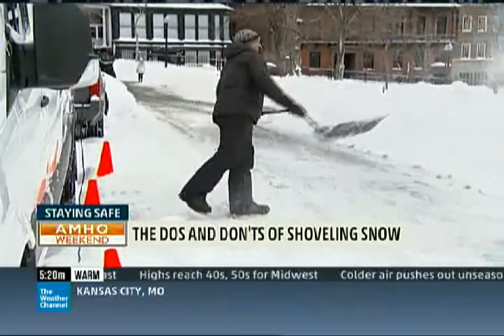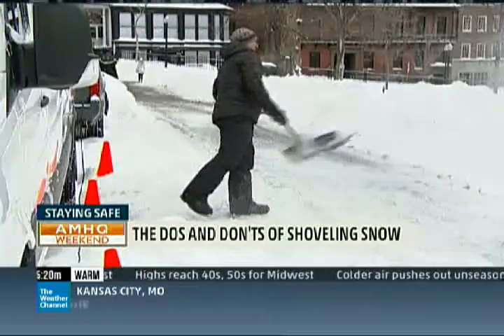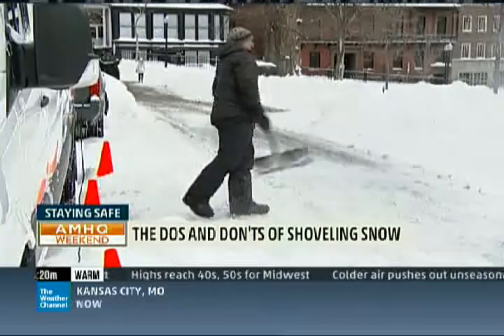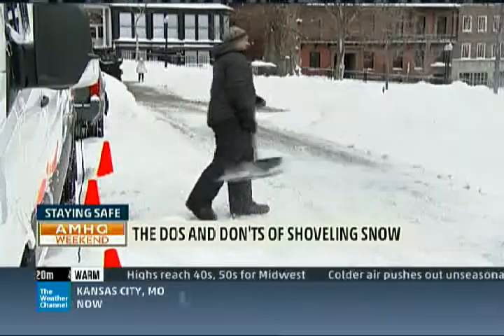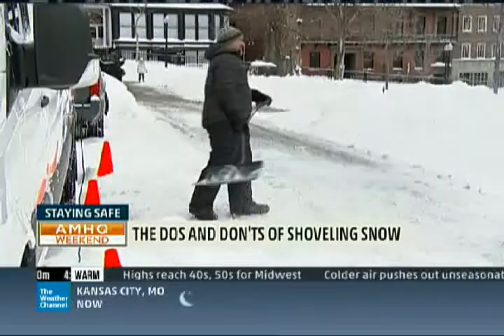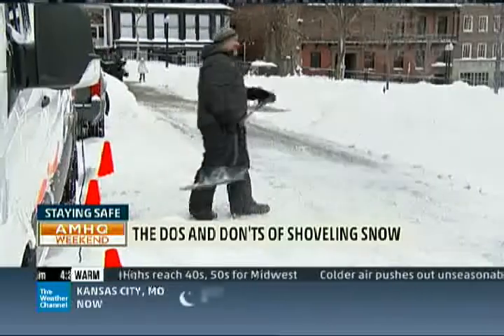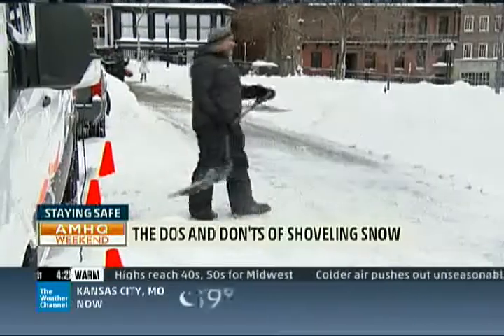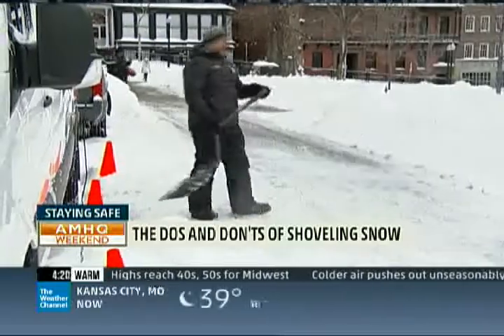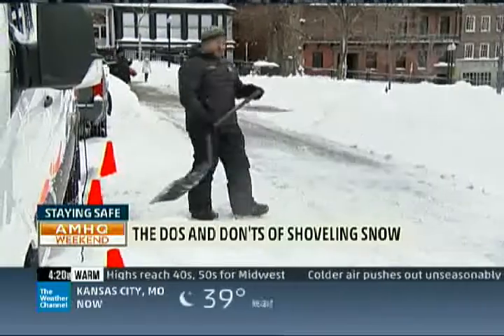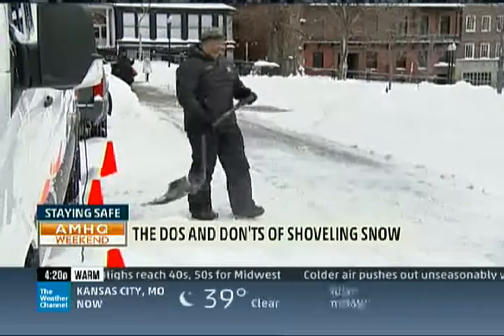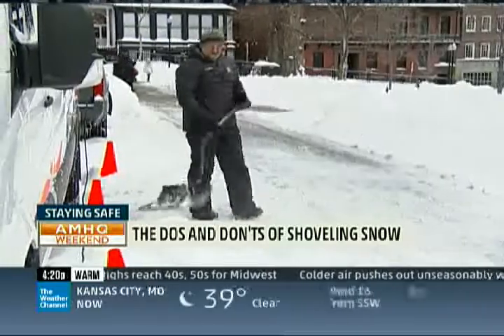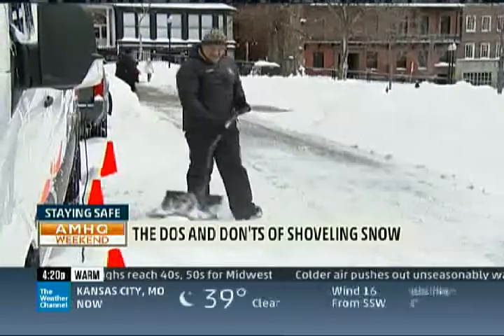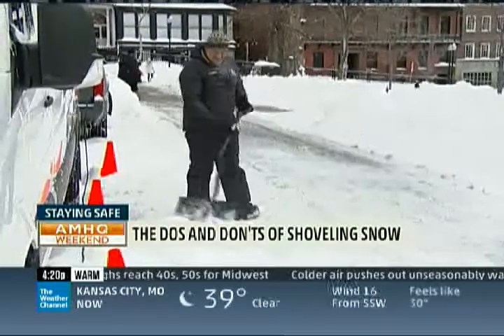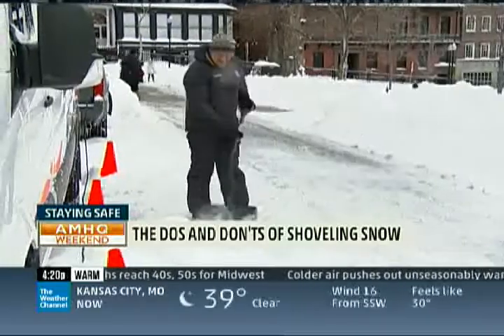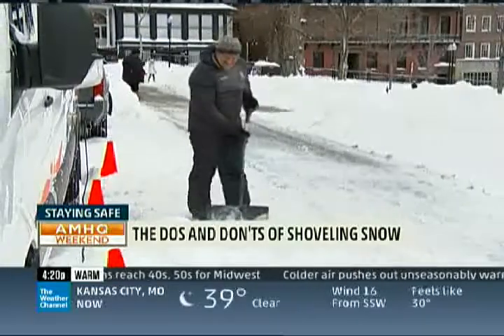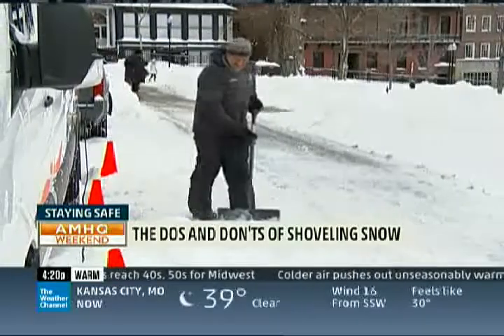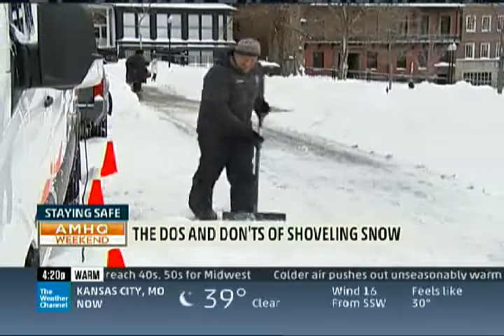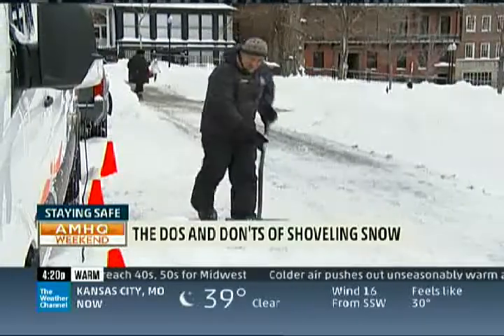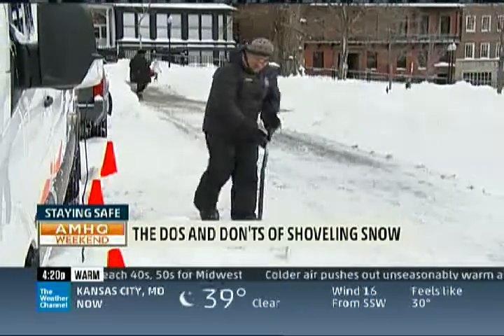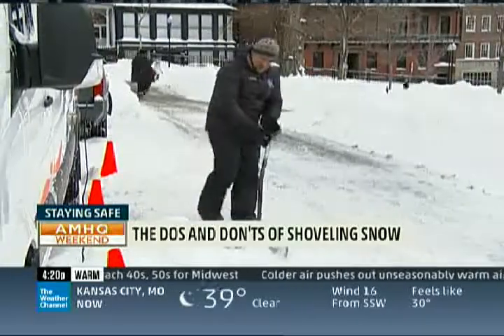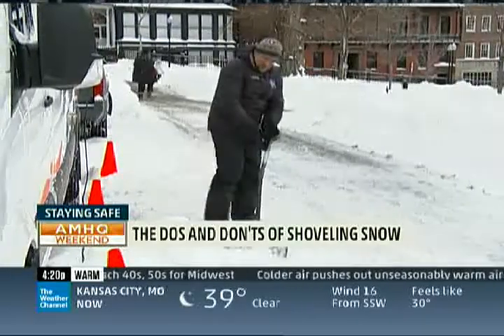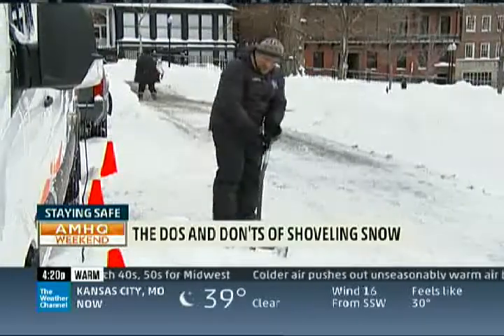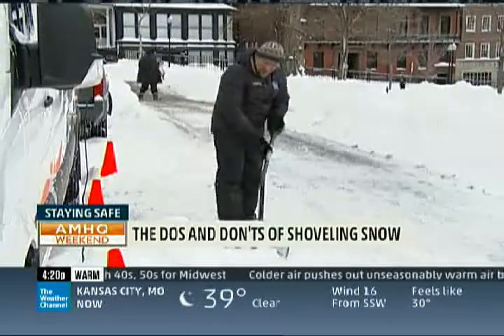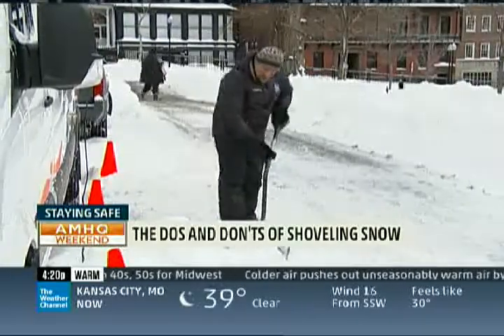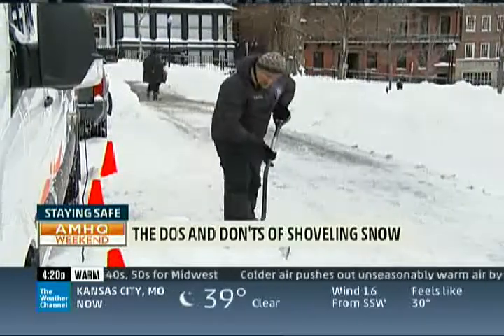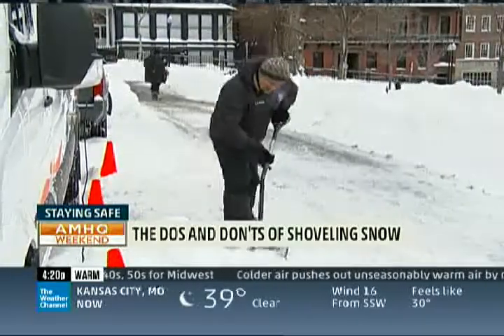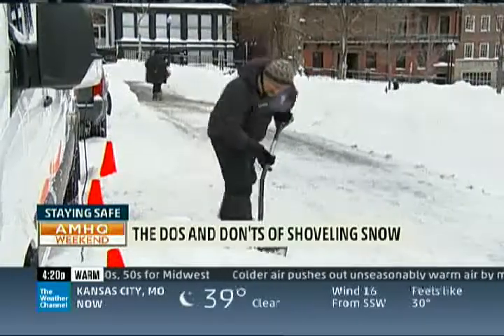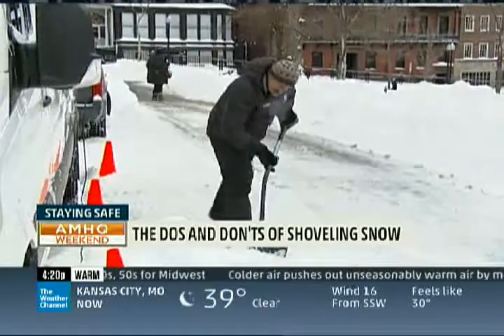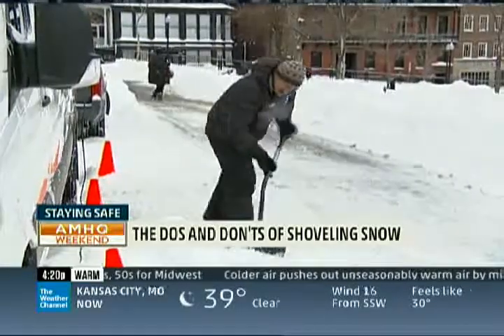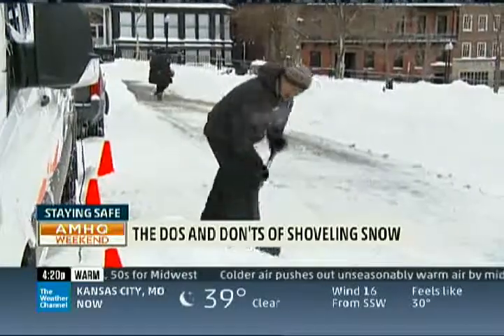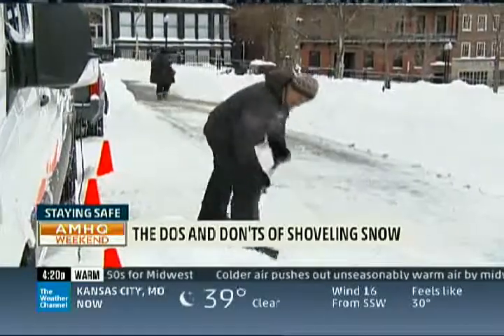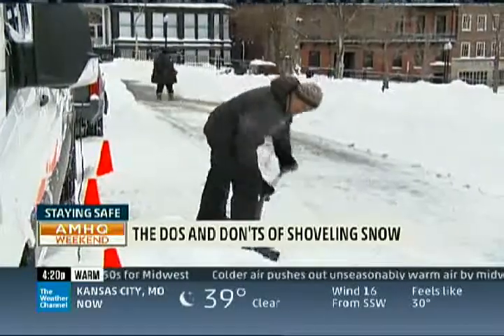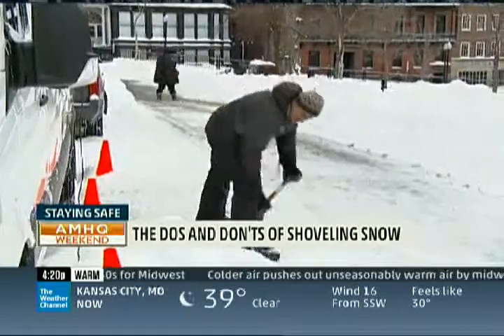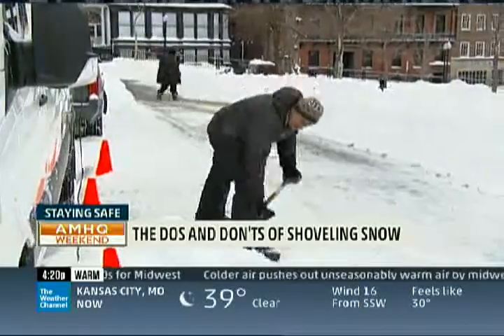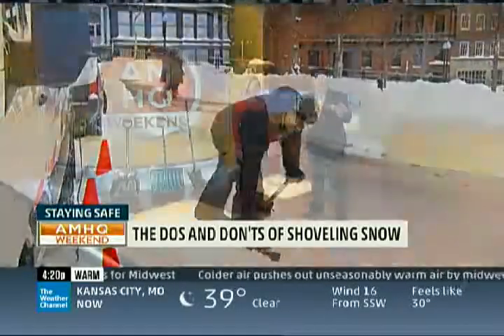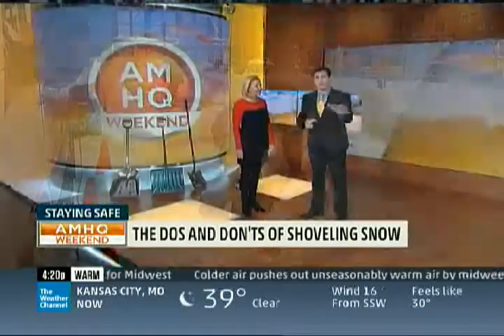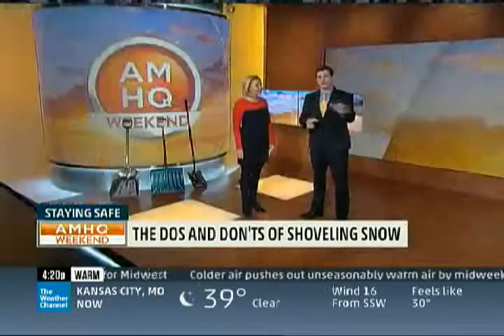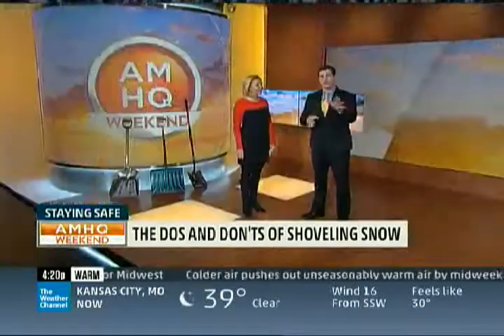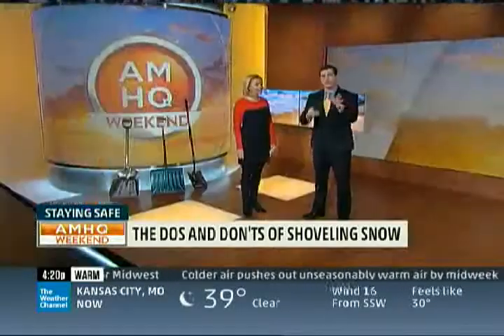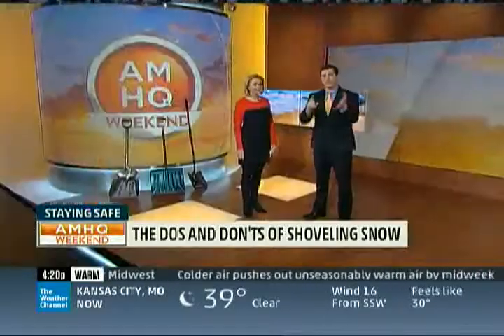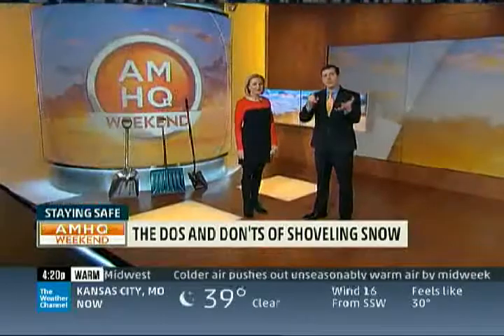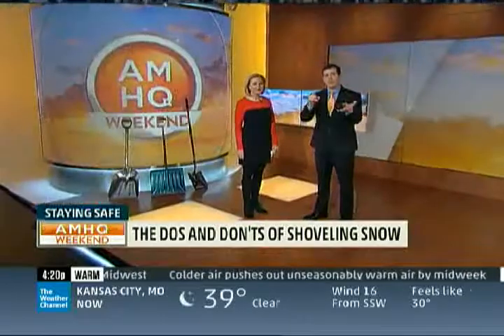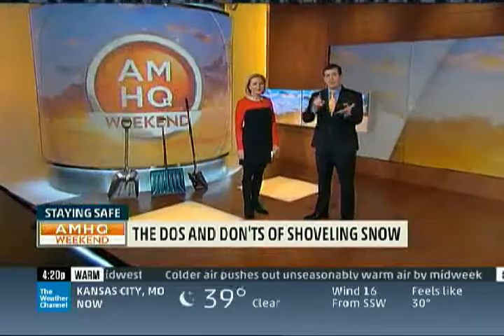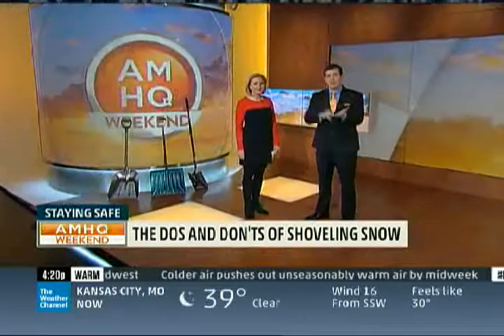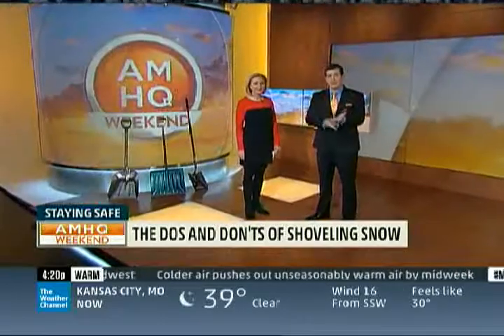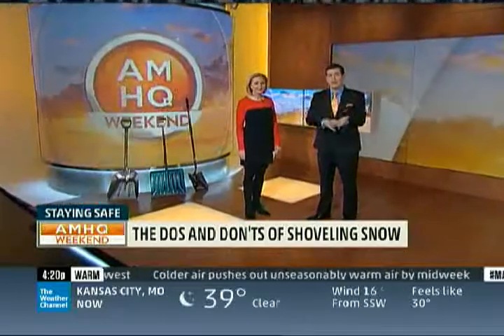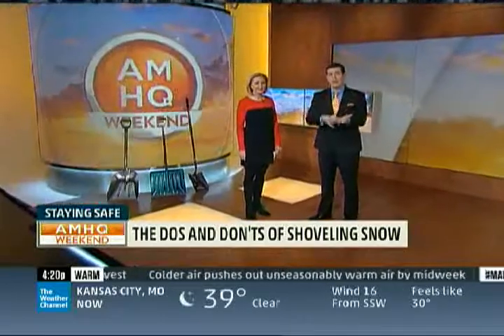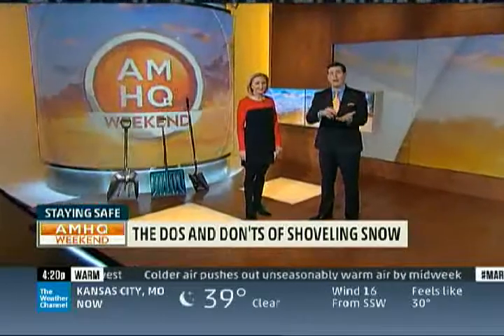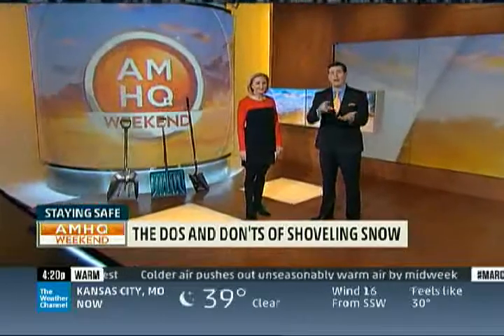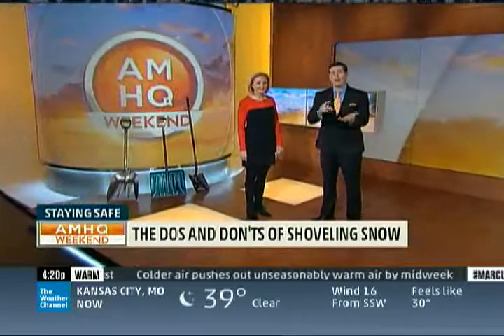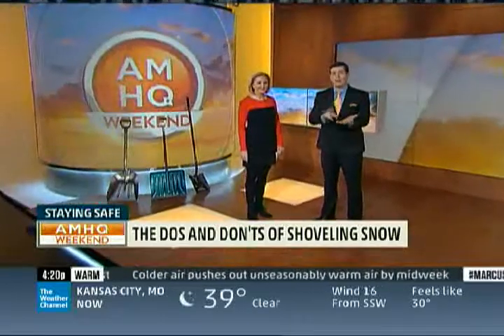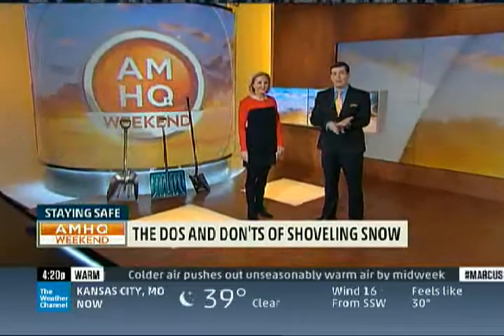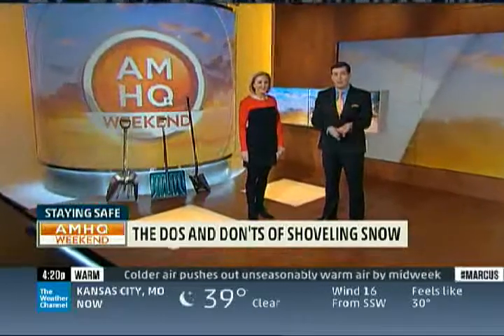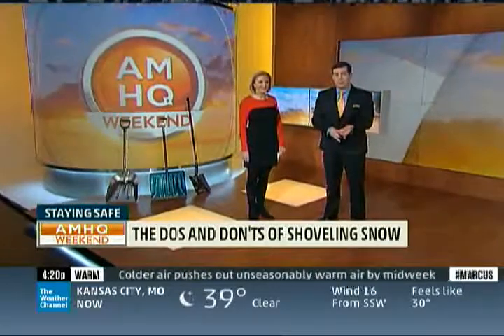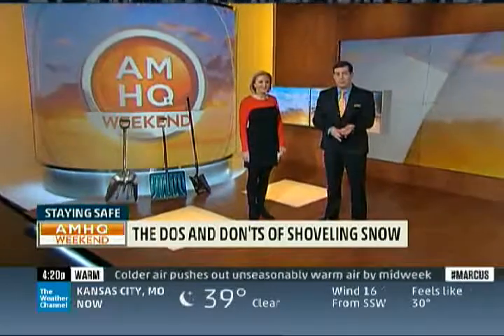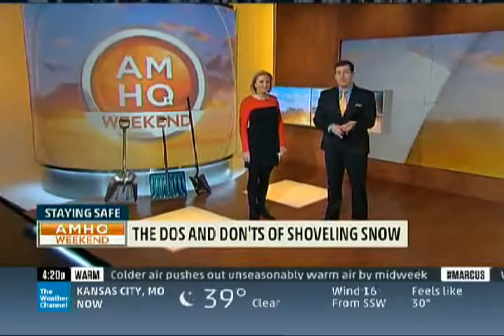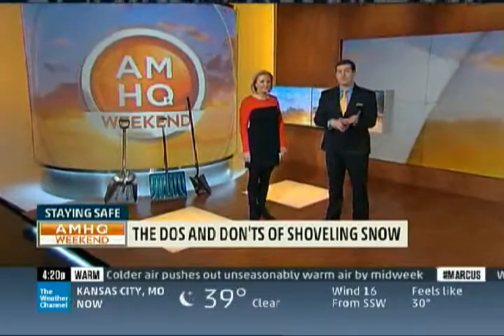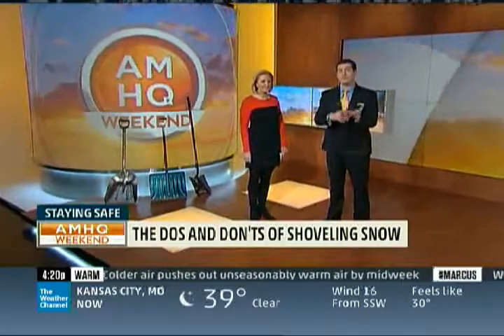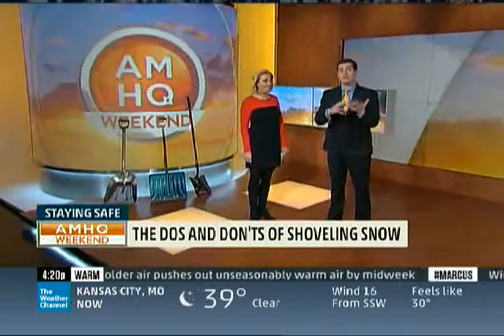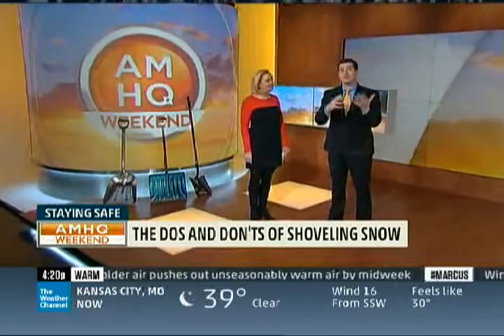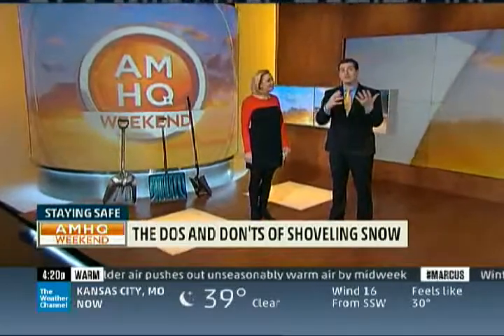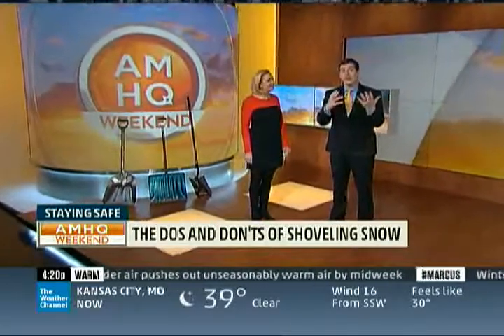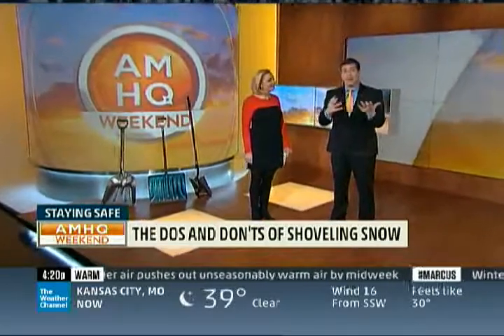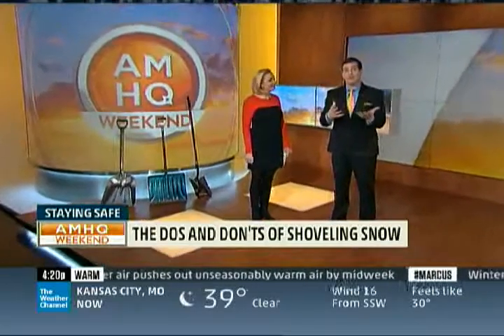This is very, very serious business. So we're going to take a moment to show you what you need to do, how you need to do it, how you can stay safe.